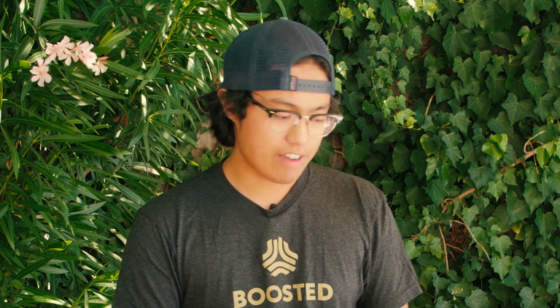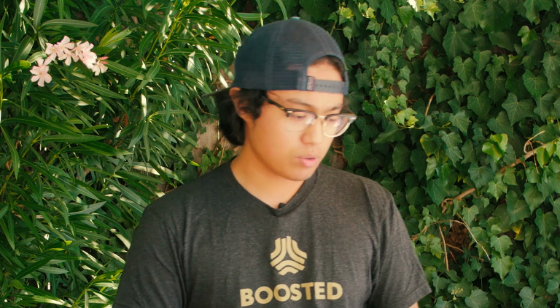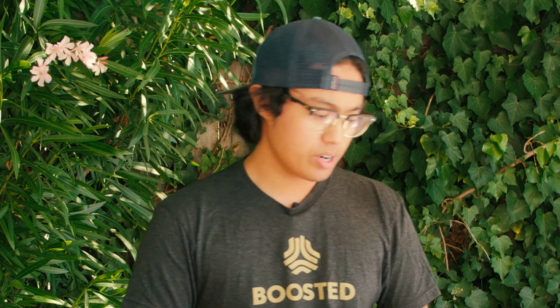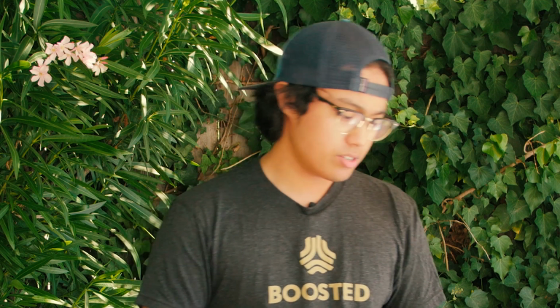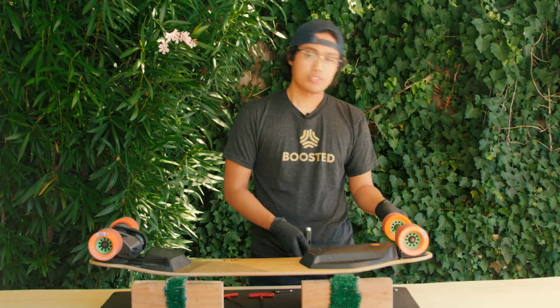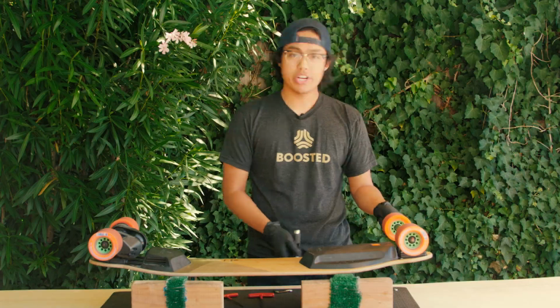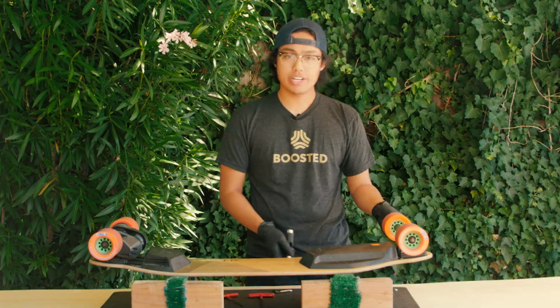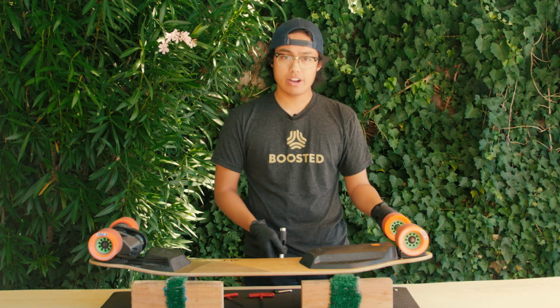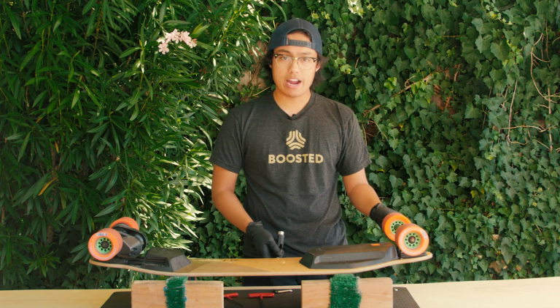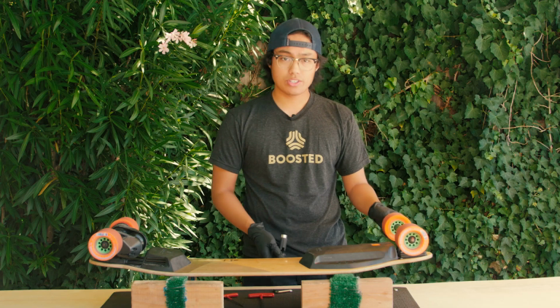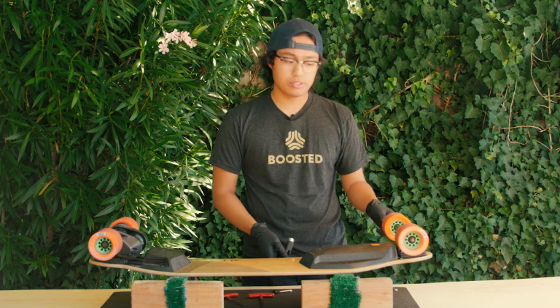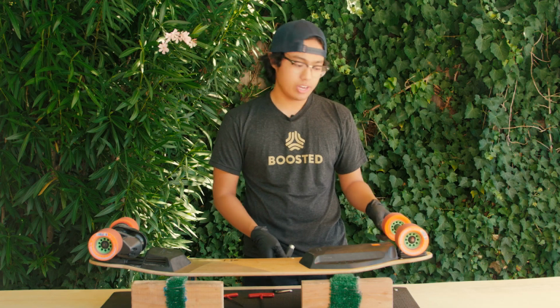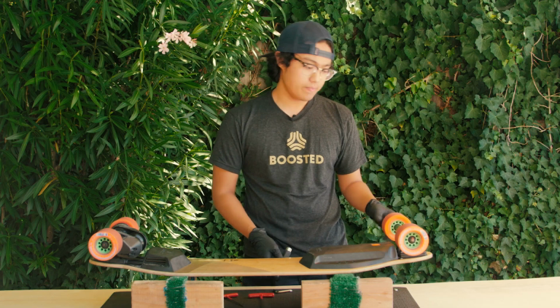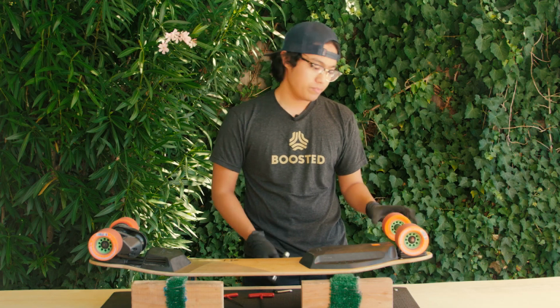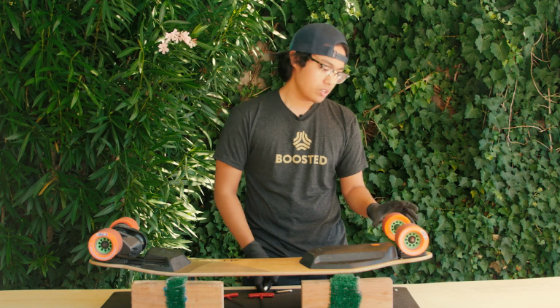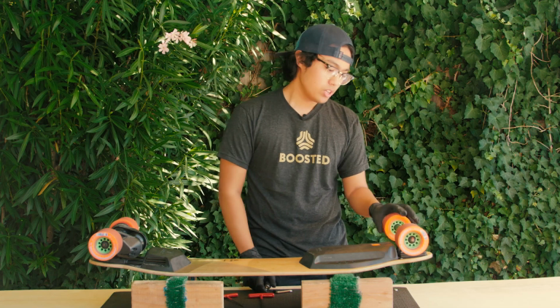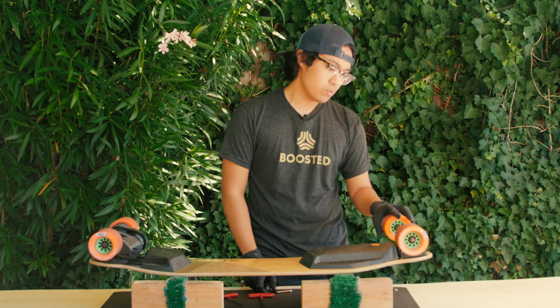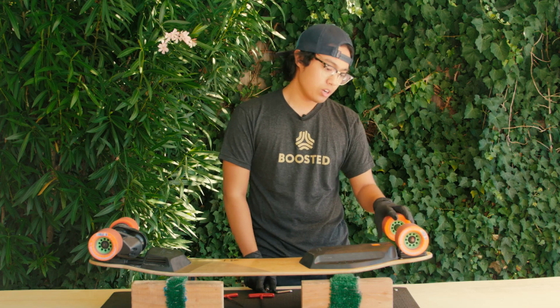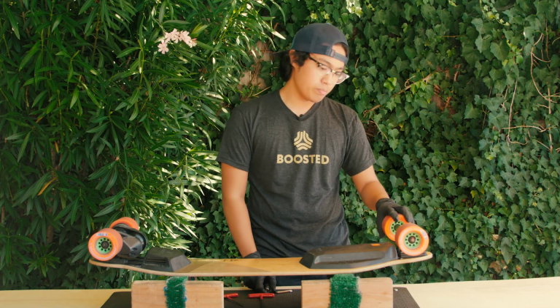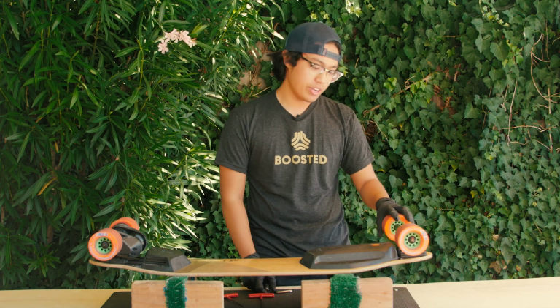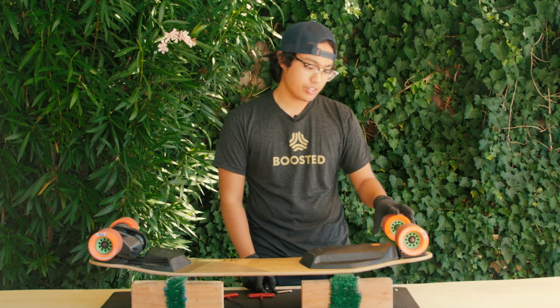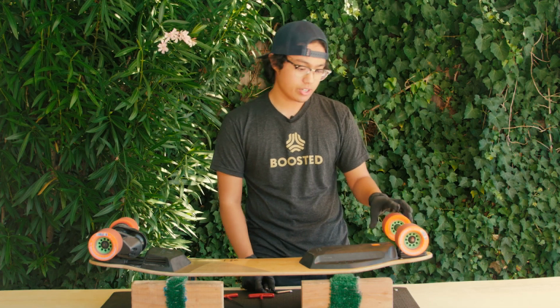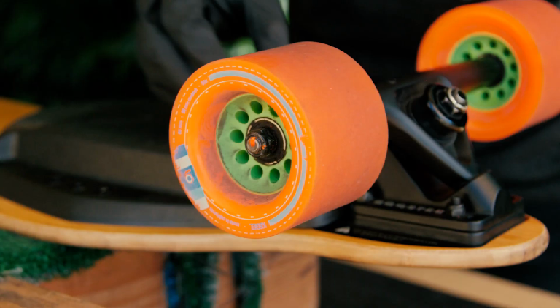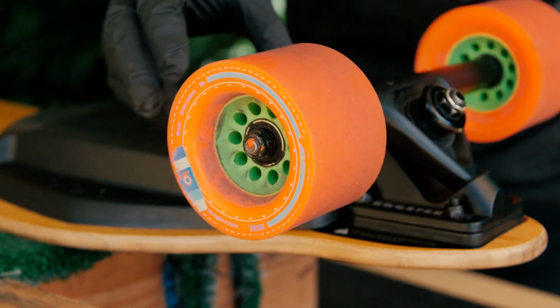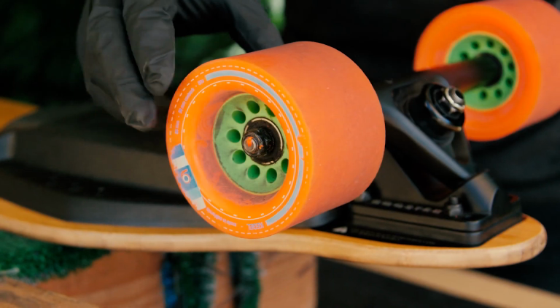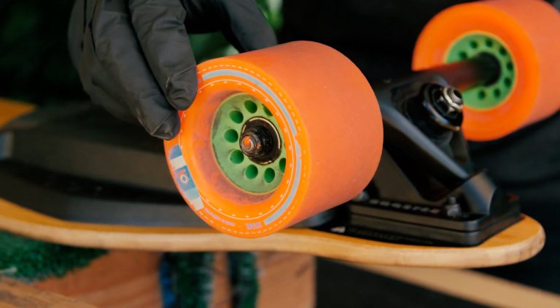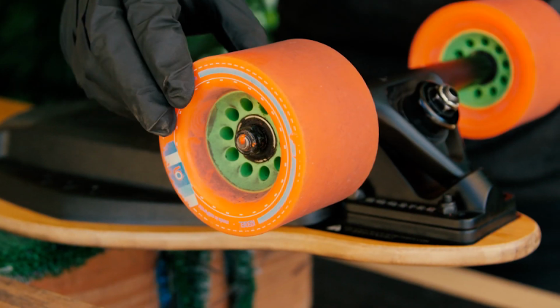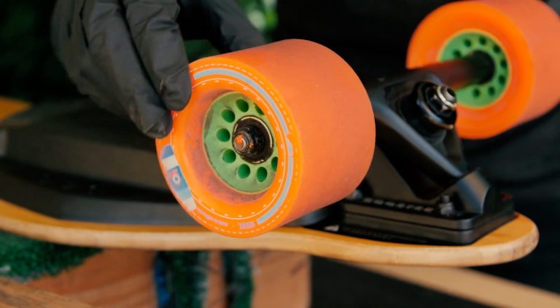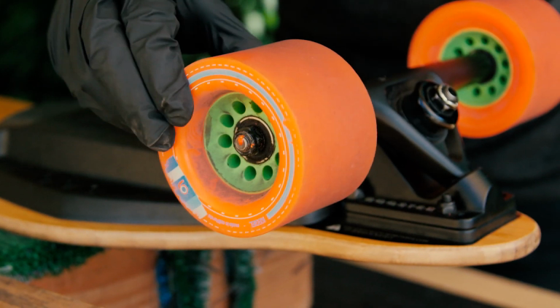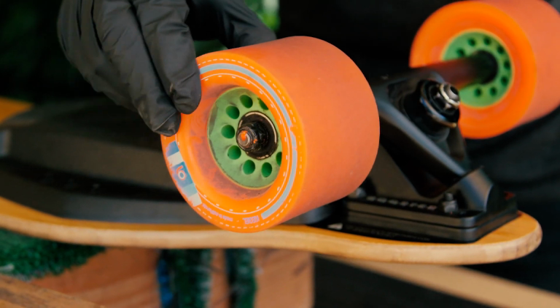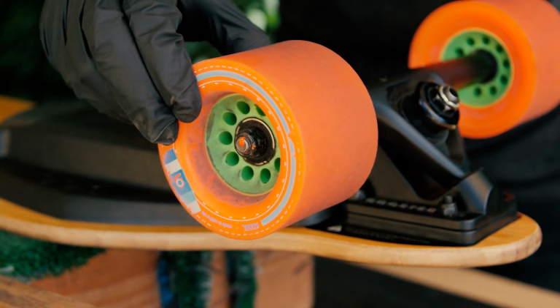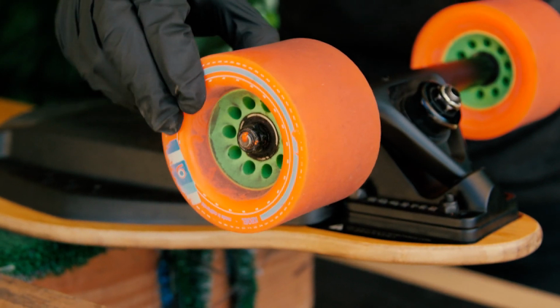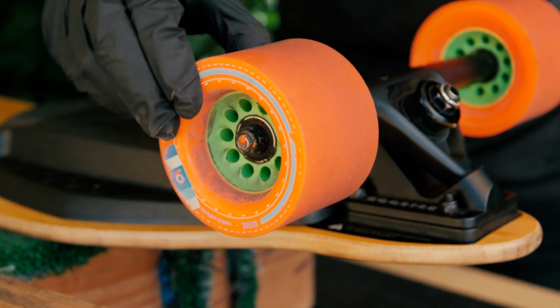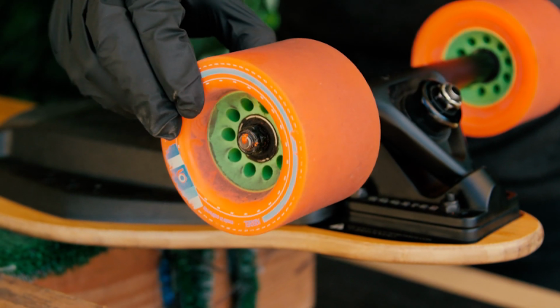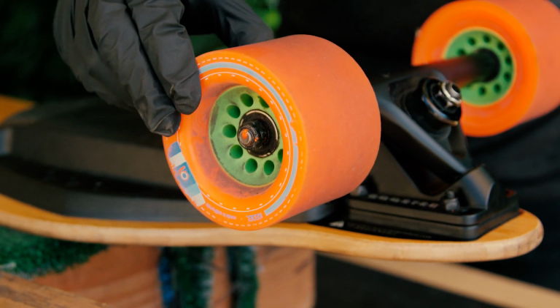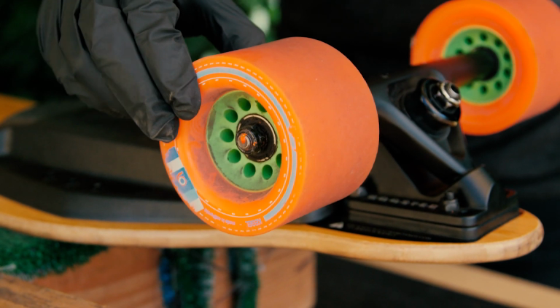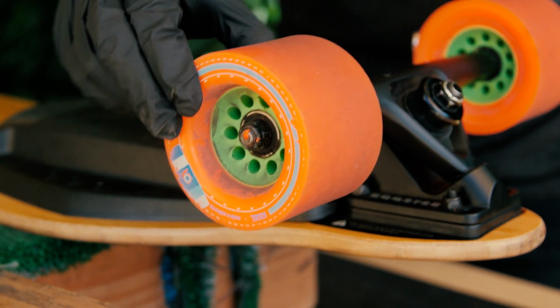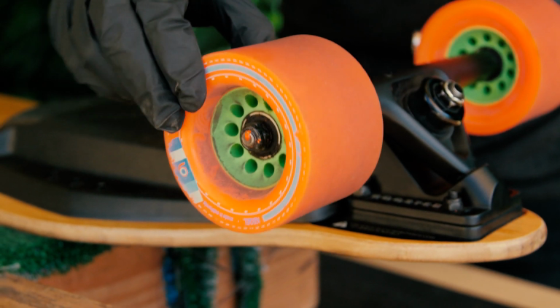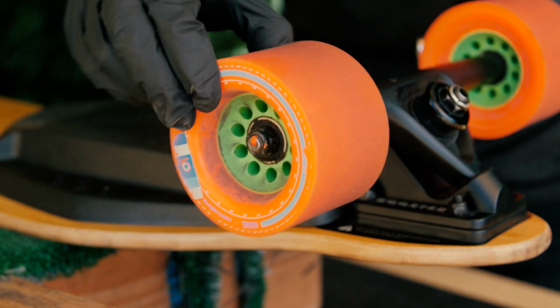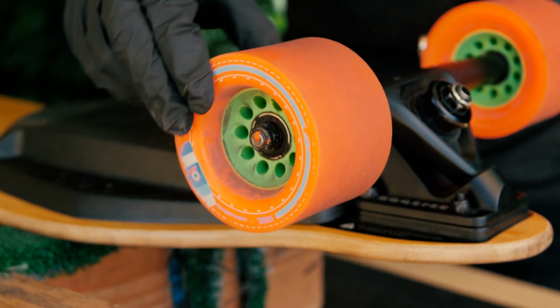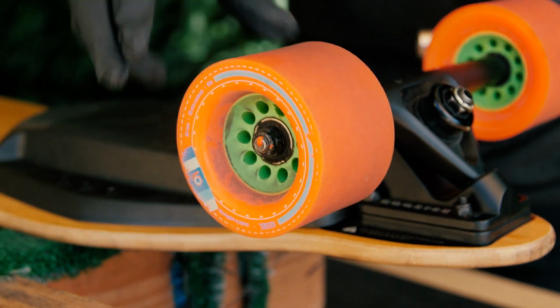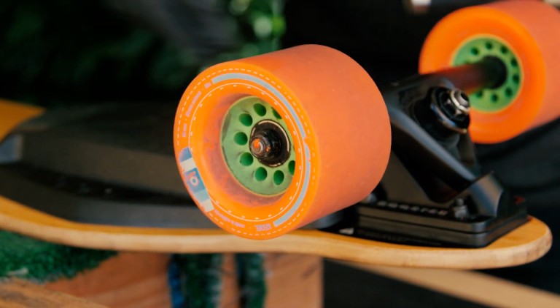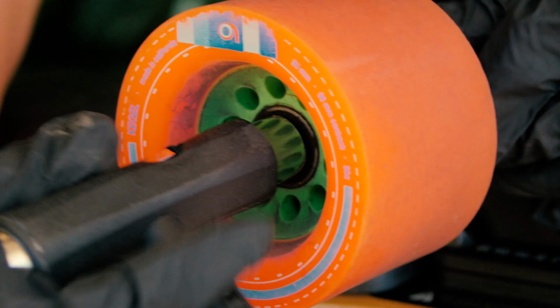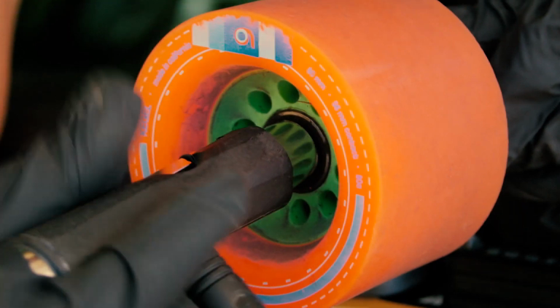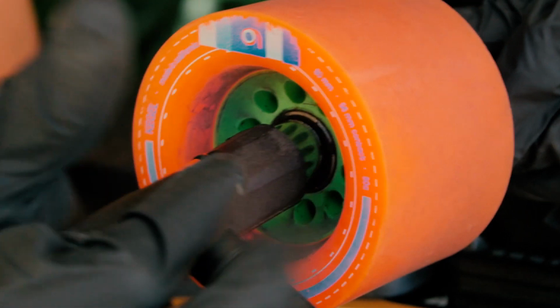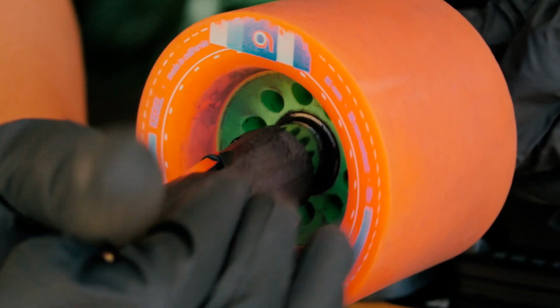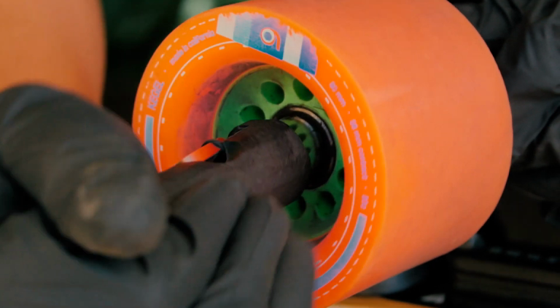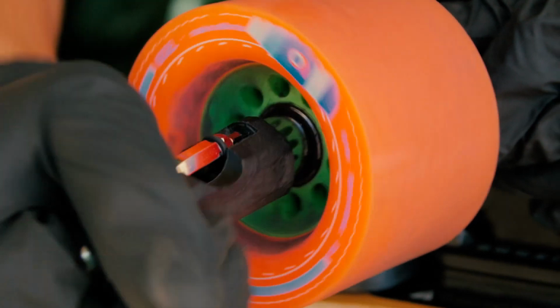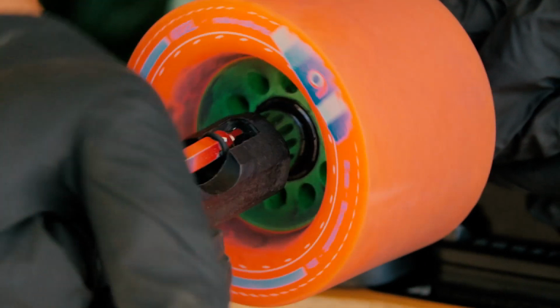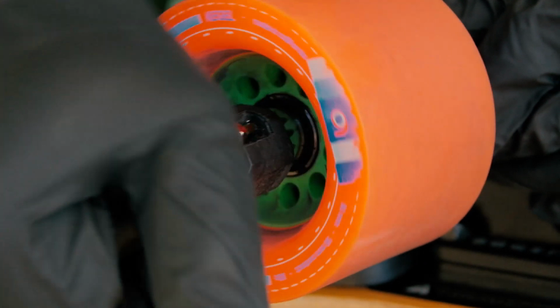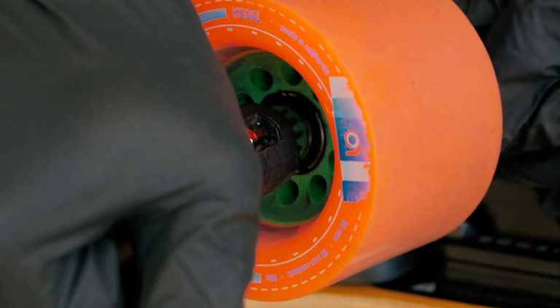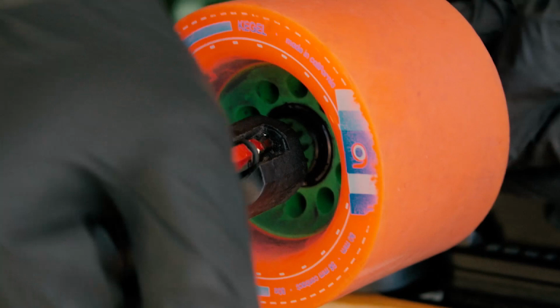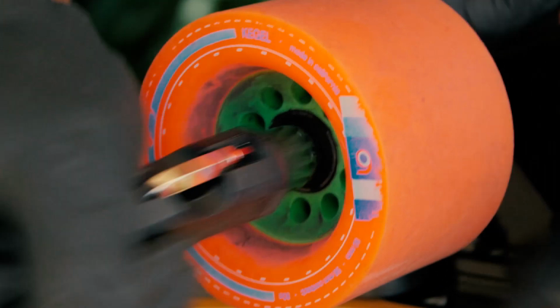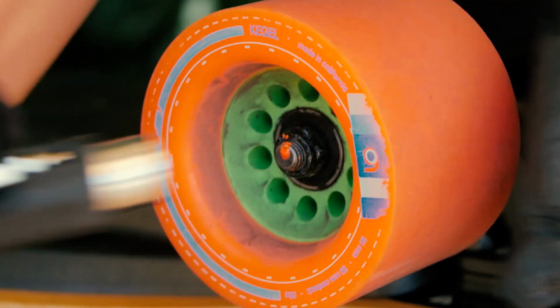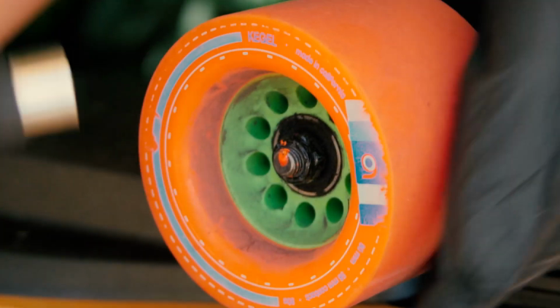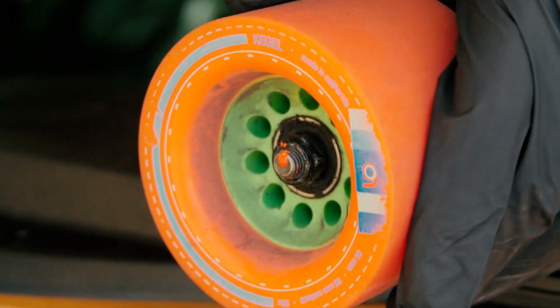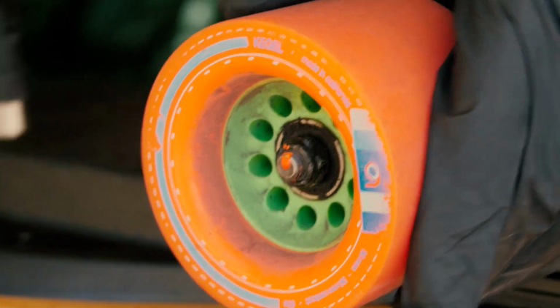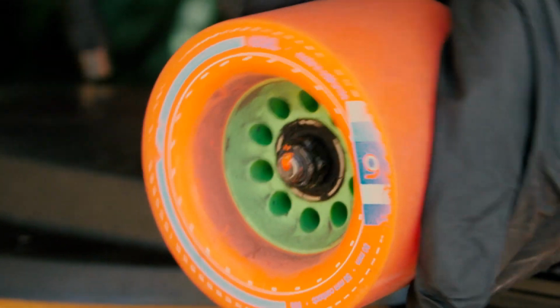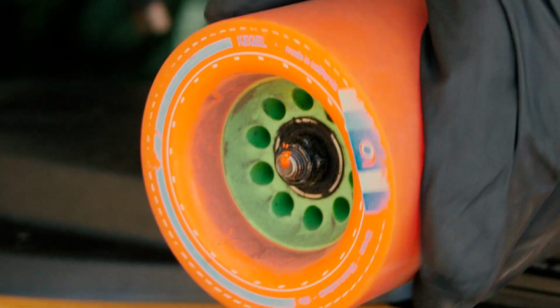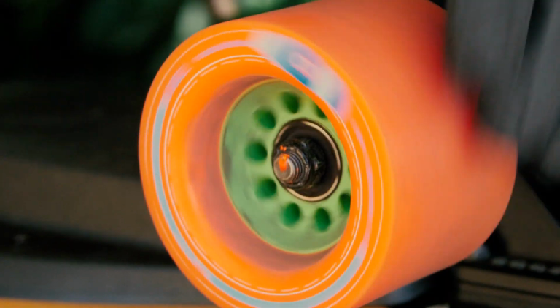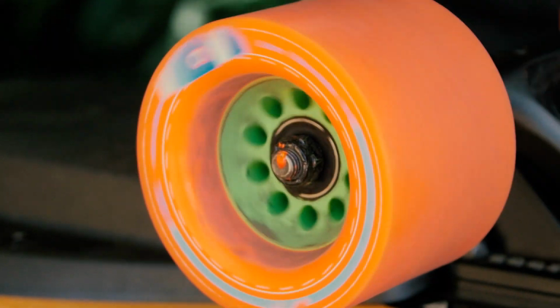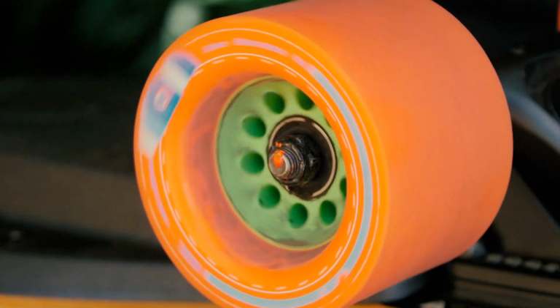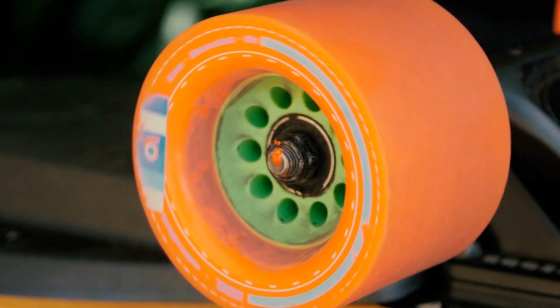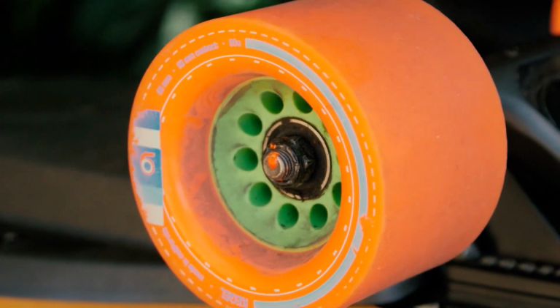Afterwards, check your axle nut. You want to make sure that your wheel has little to no play. If it does, tighten it up with your skate tool.